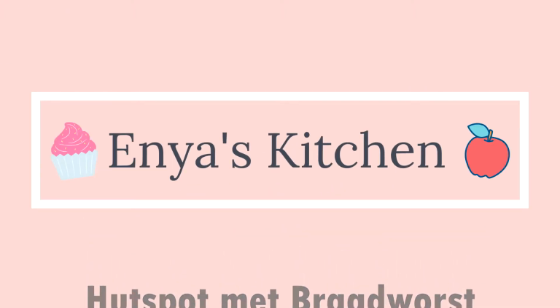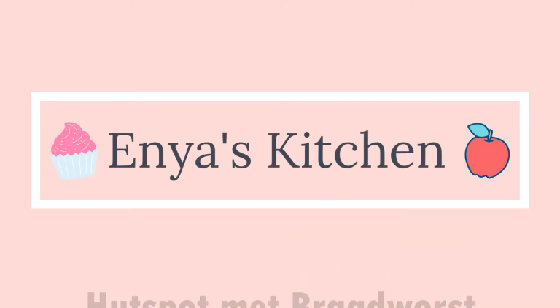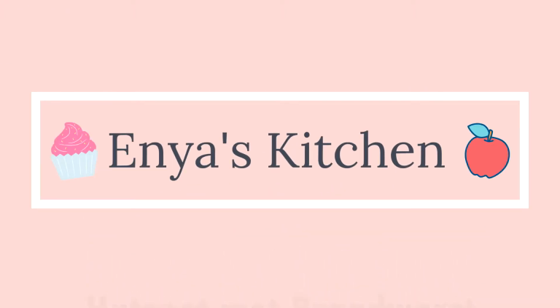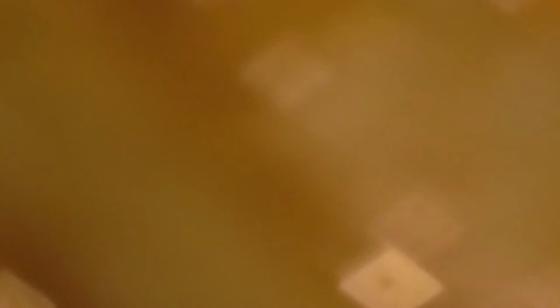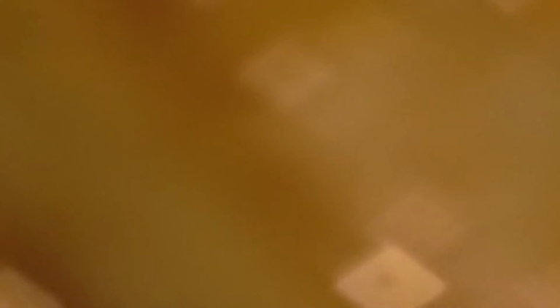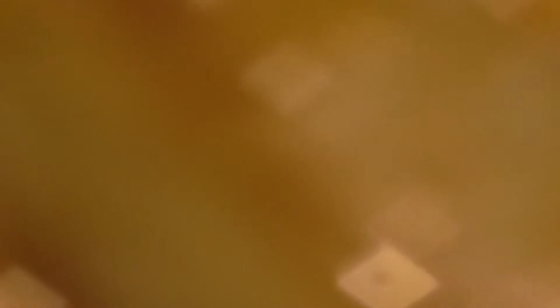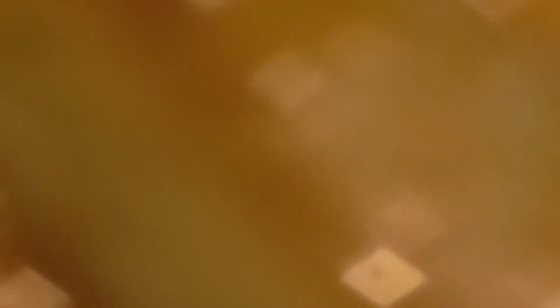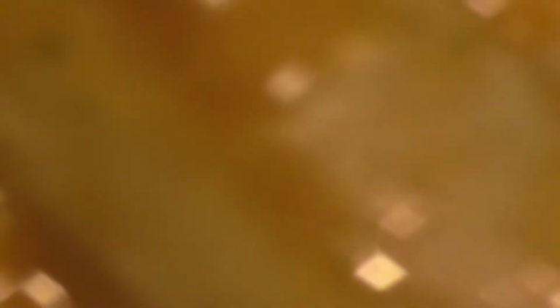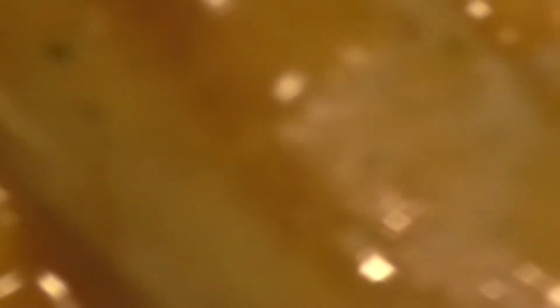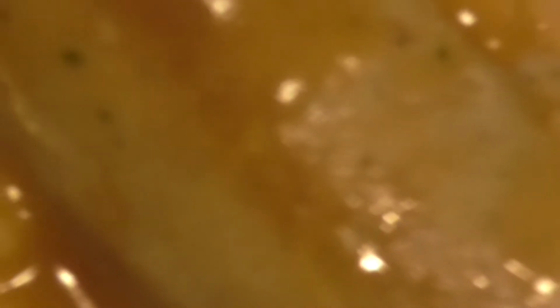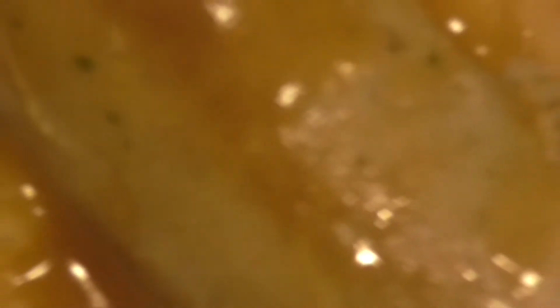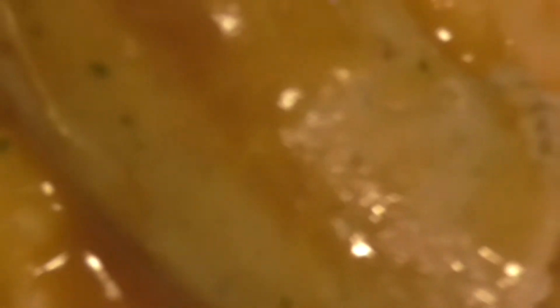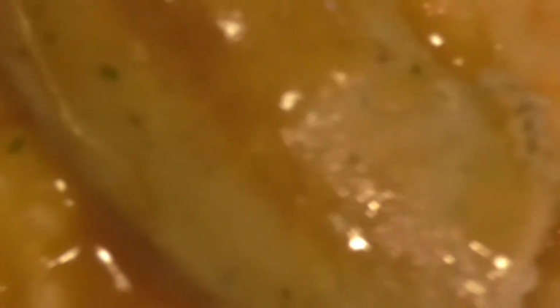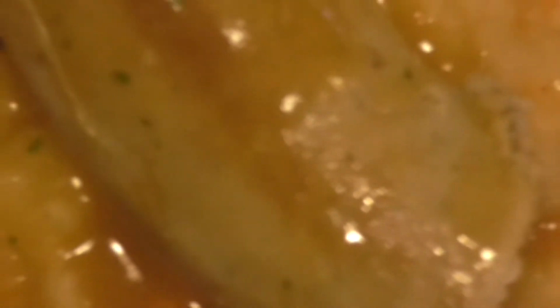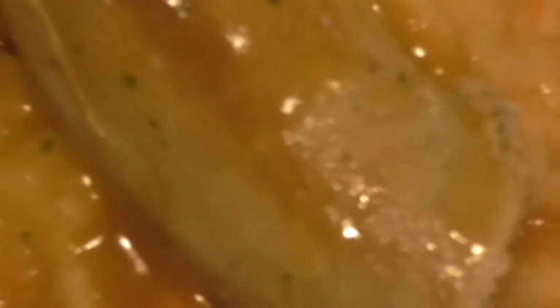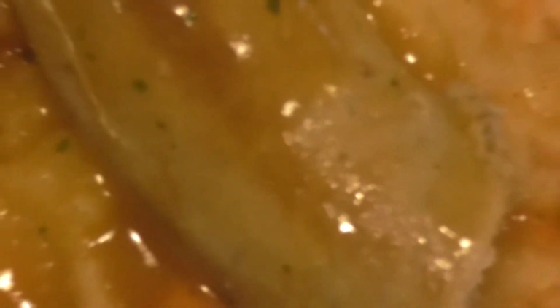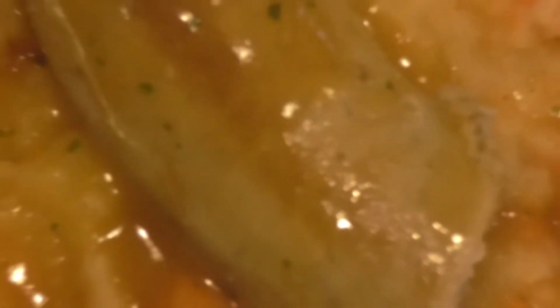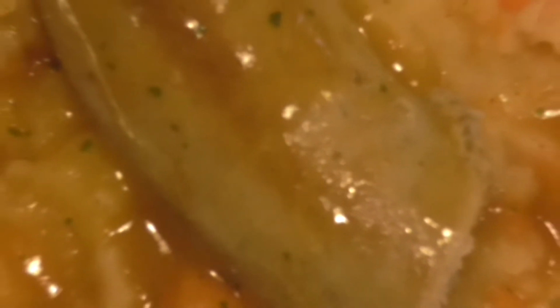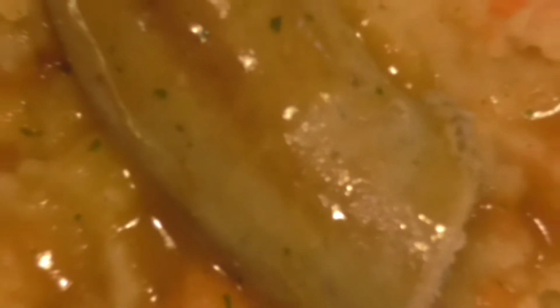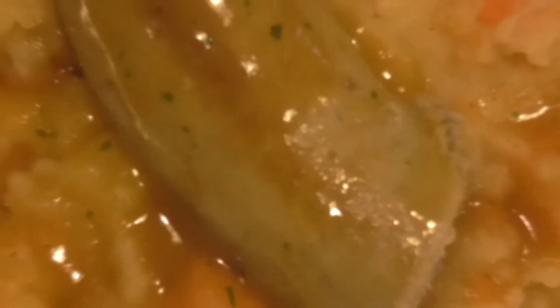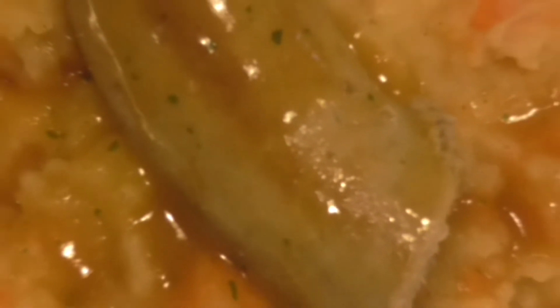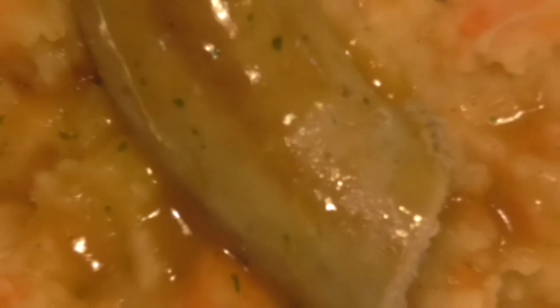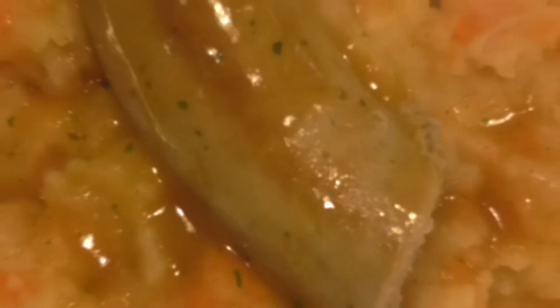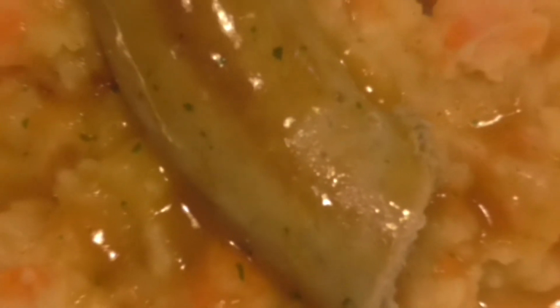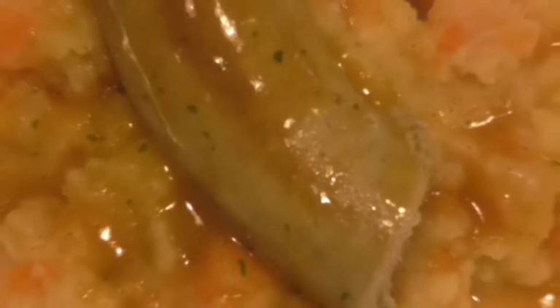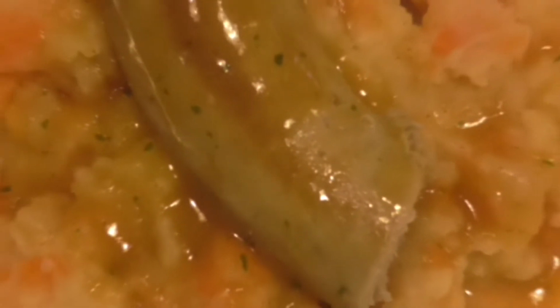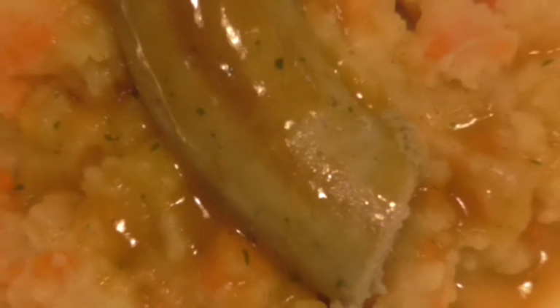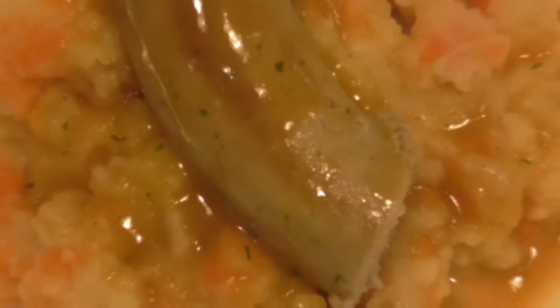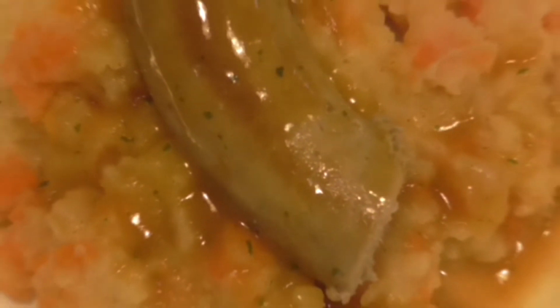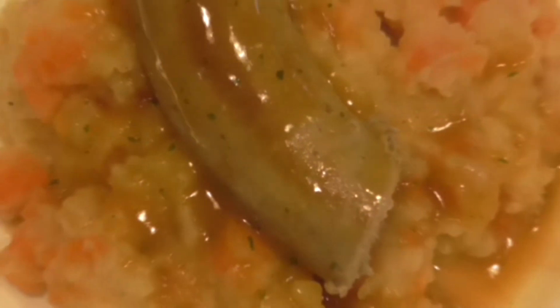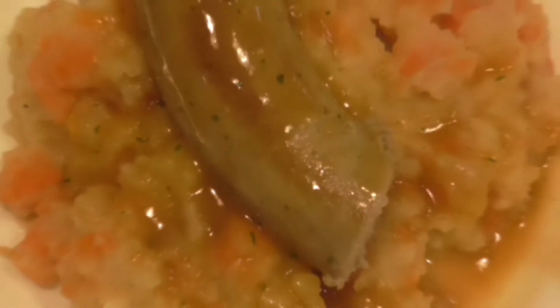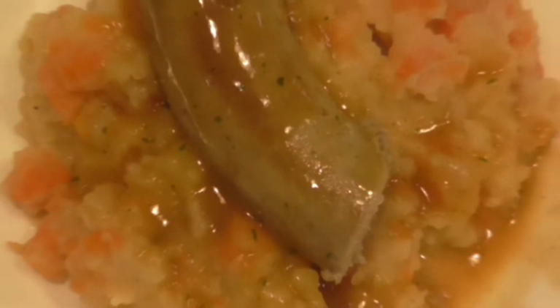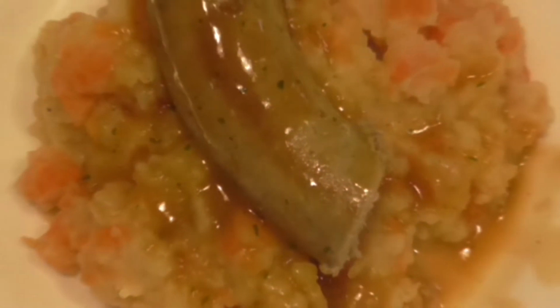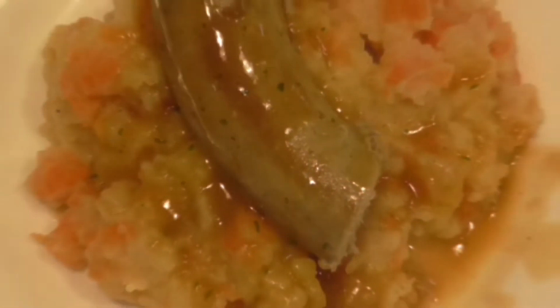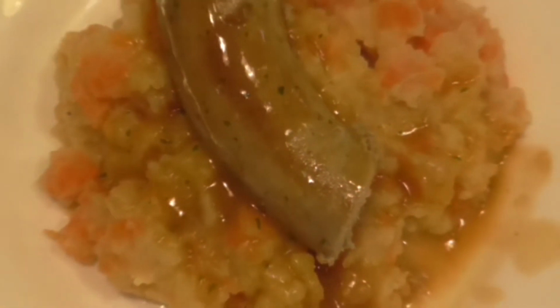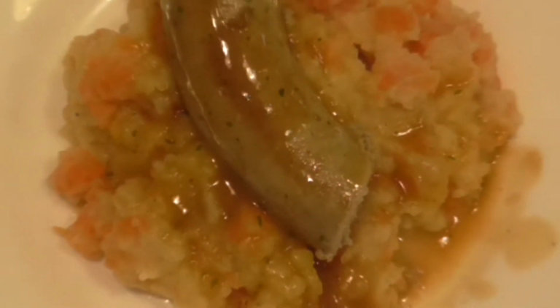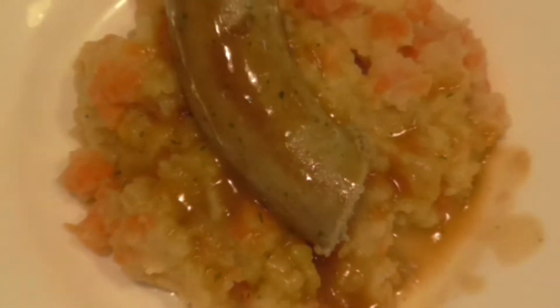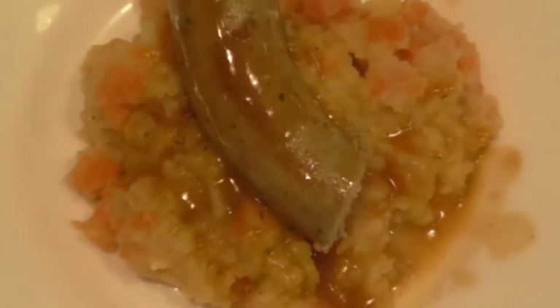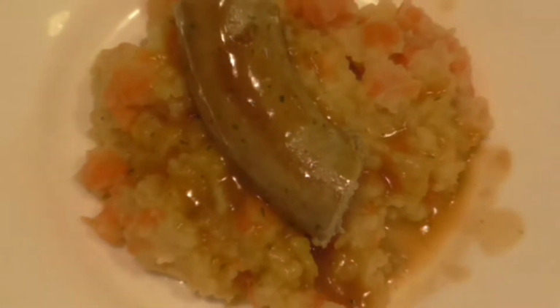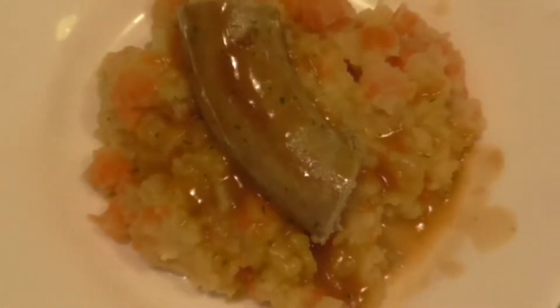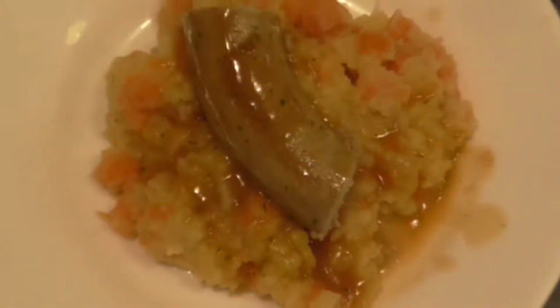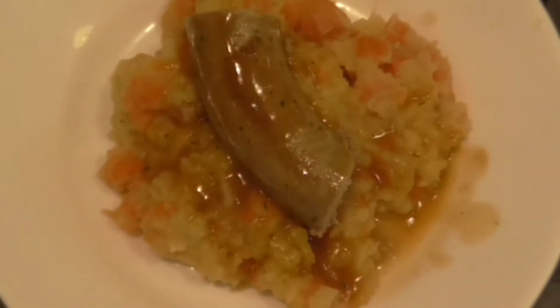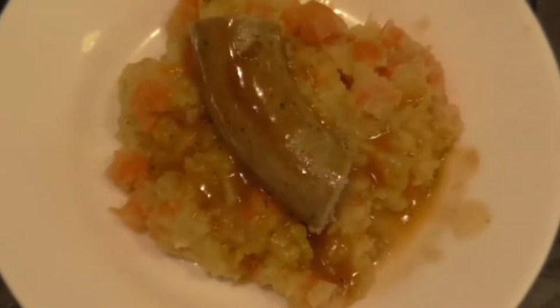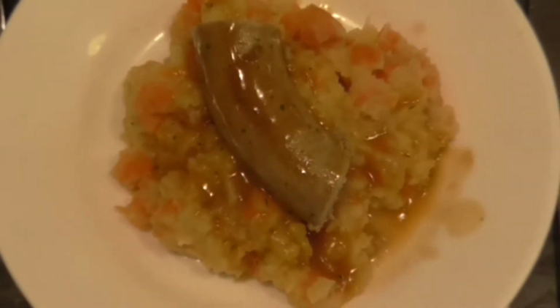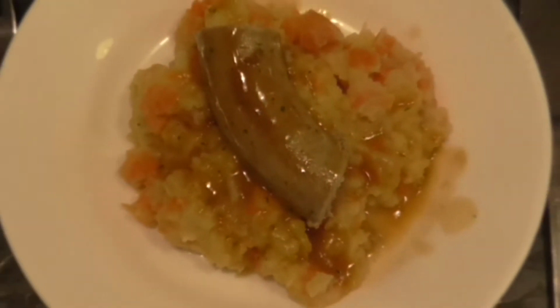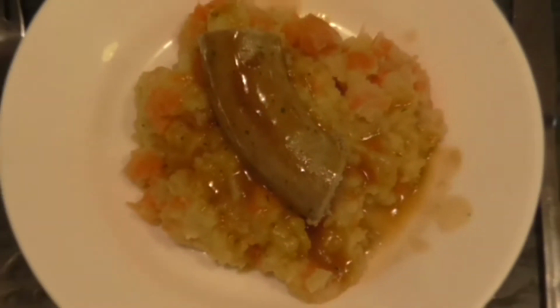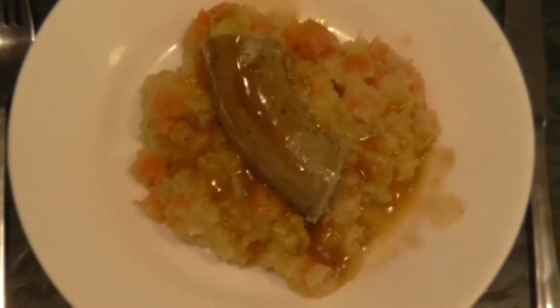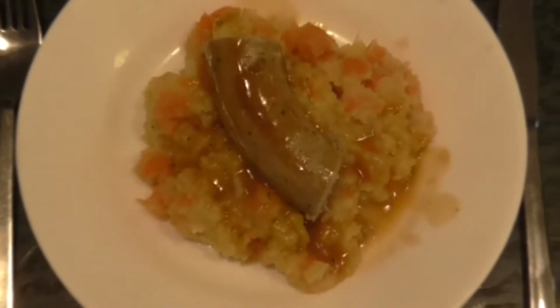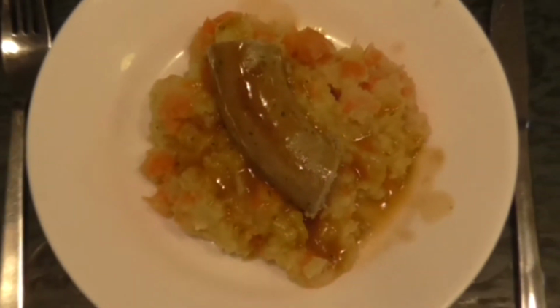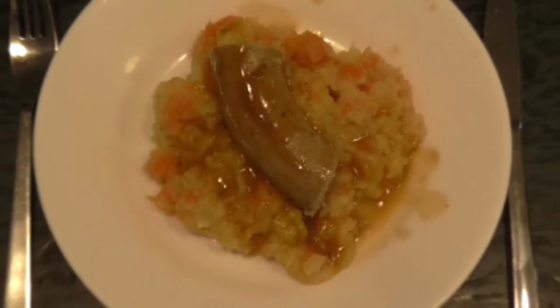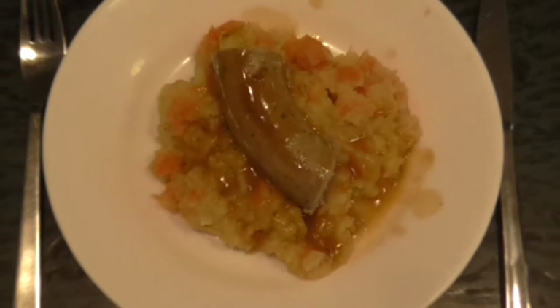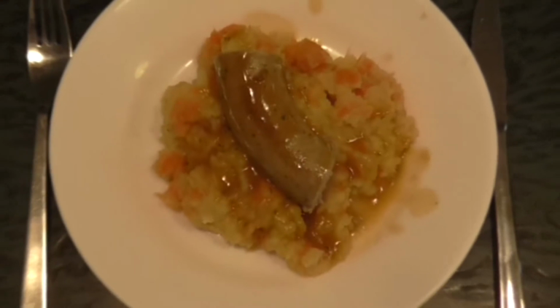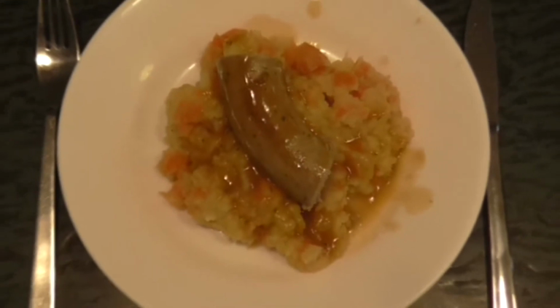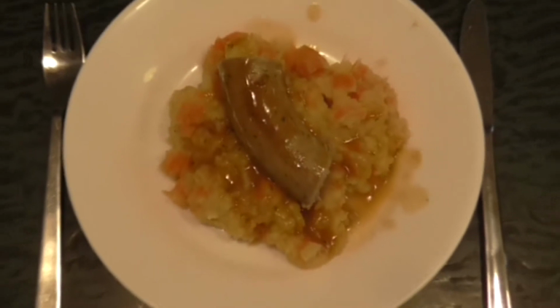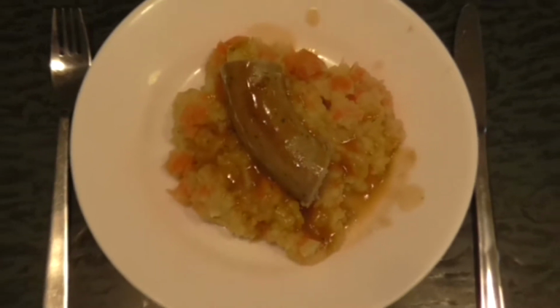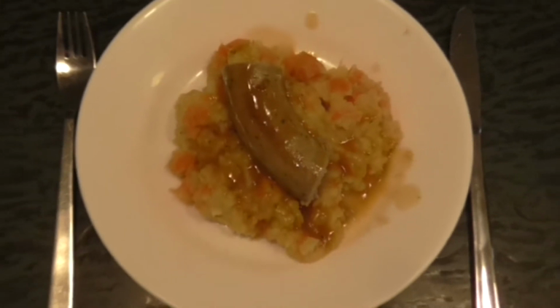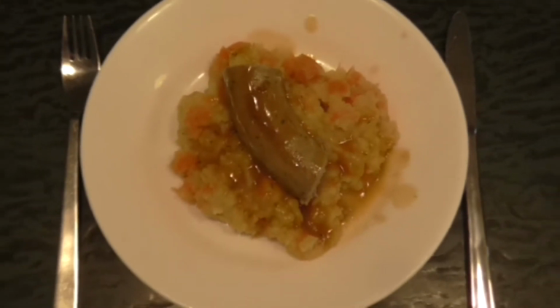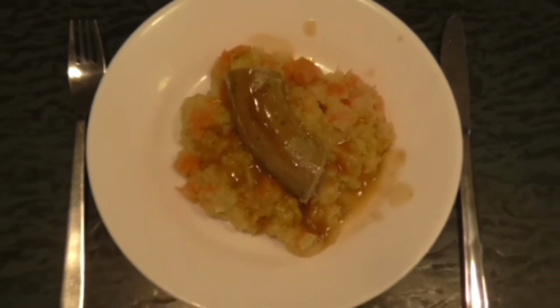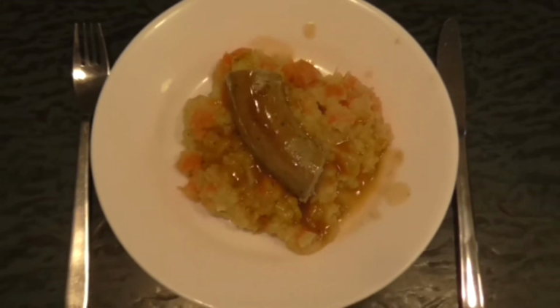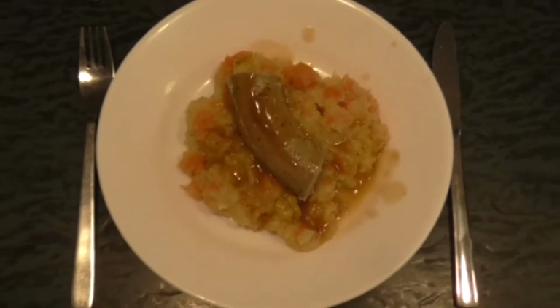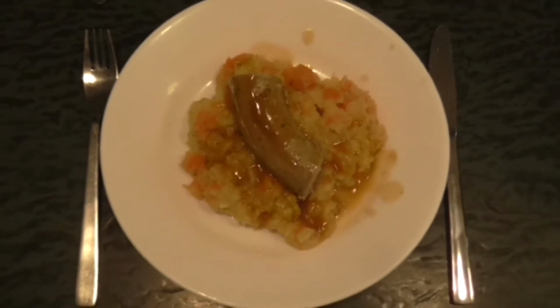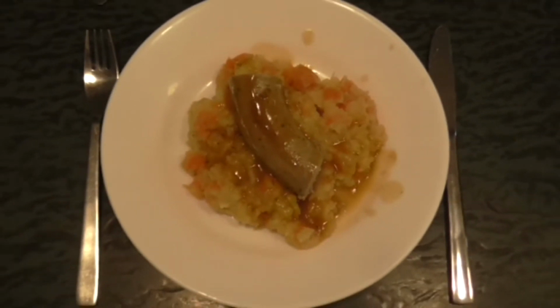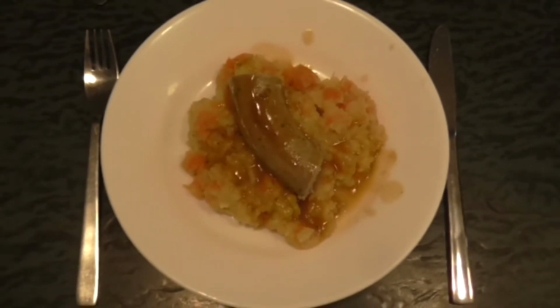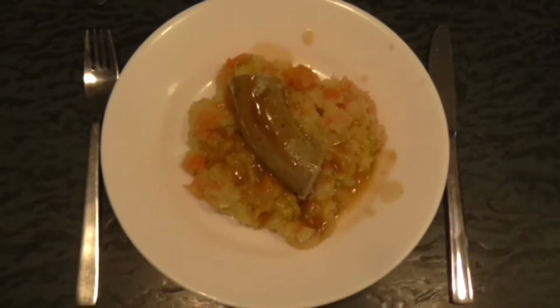Welcome to NES kitchen! Today I'm gonna make a traditional Dutch dish called Hutspot met braadworst.